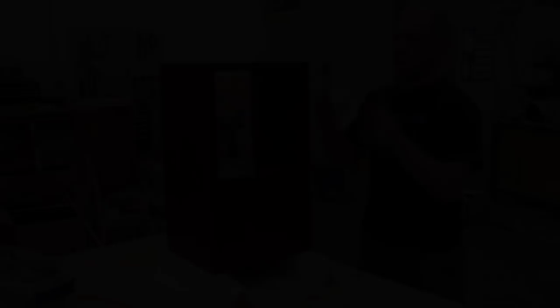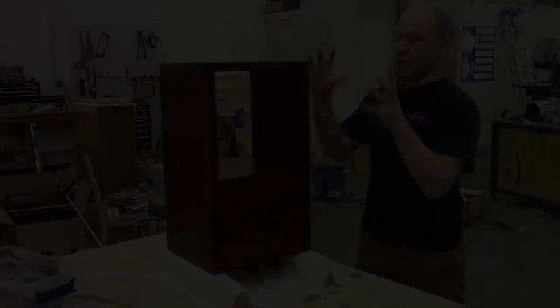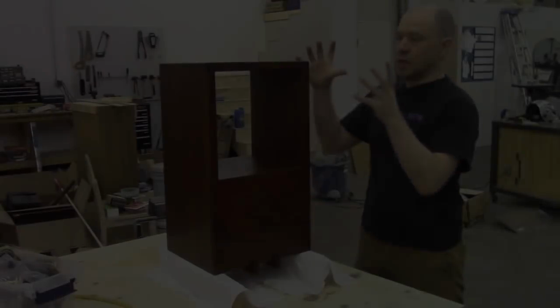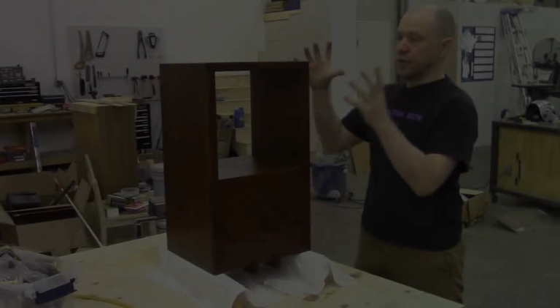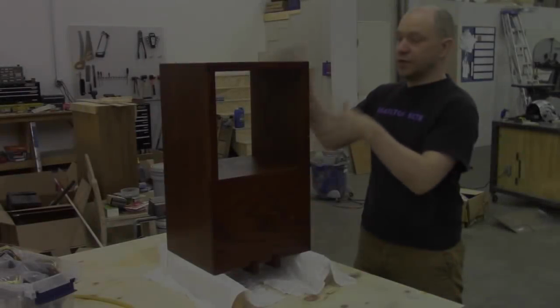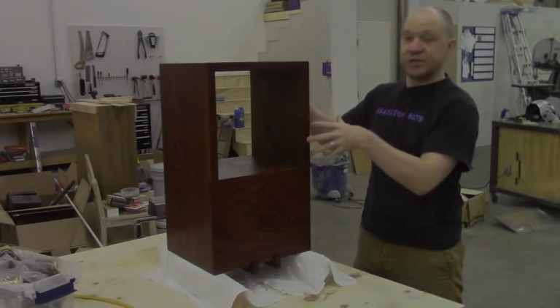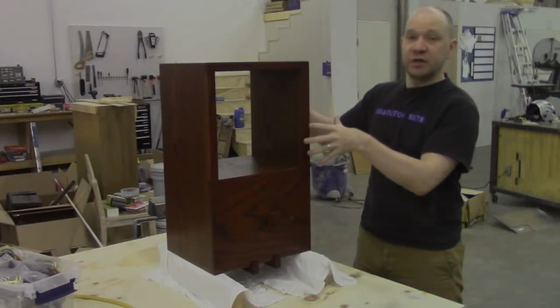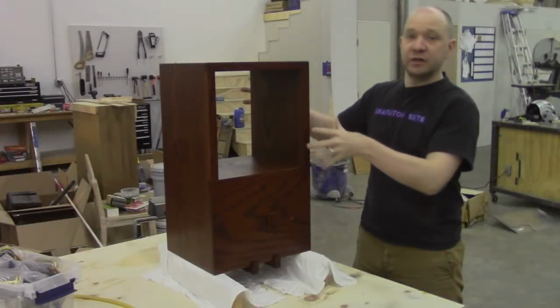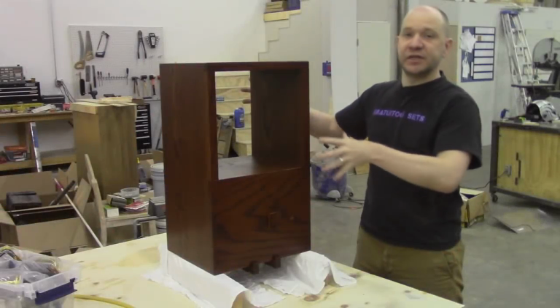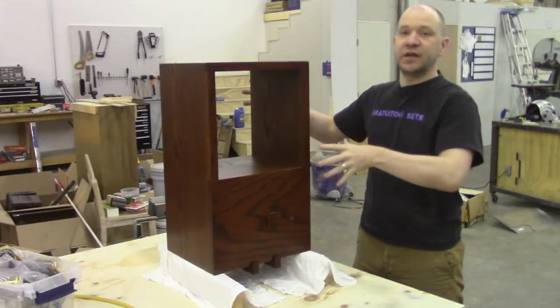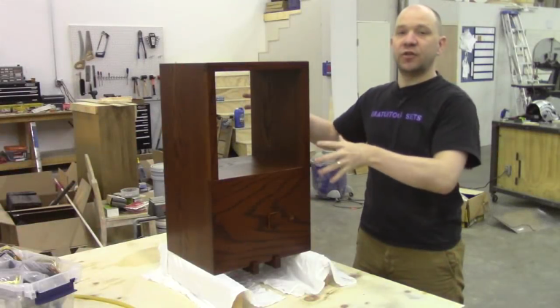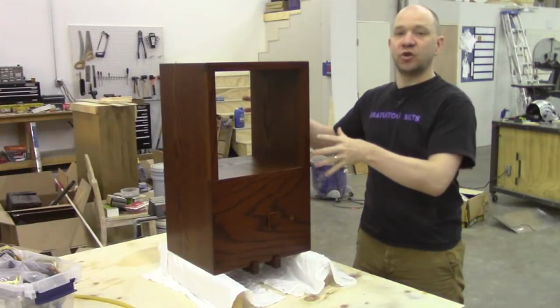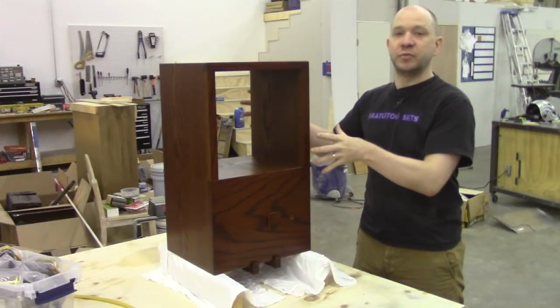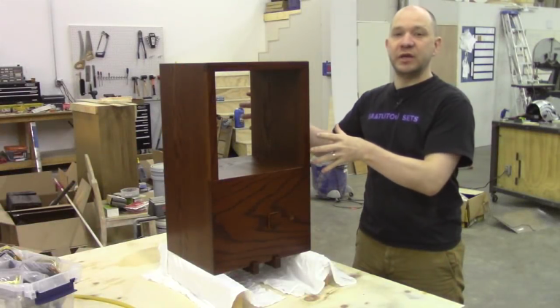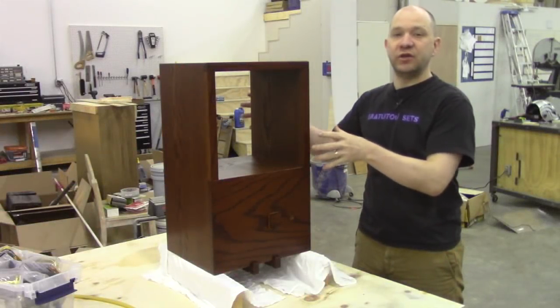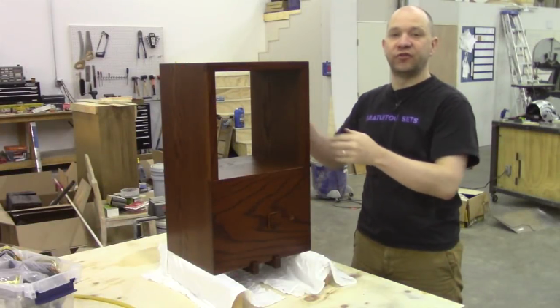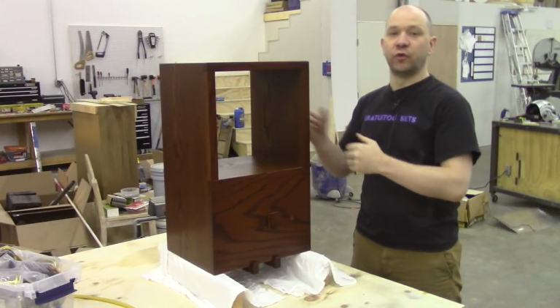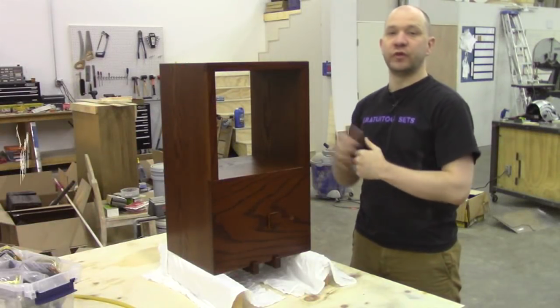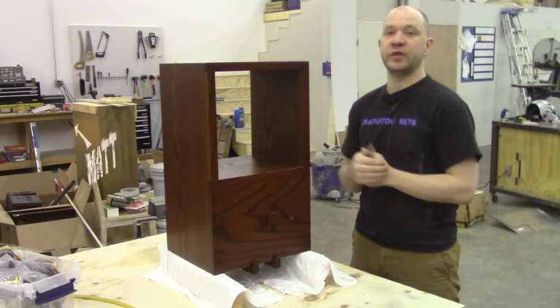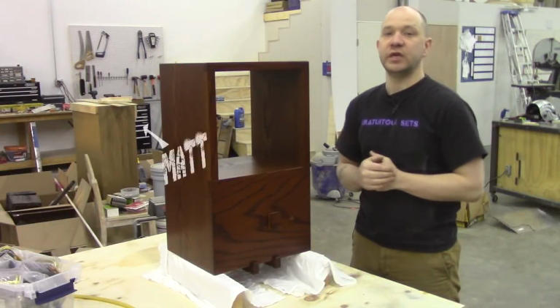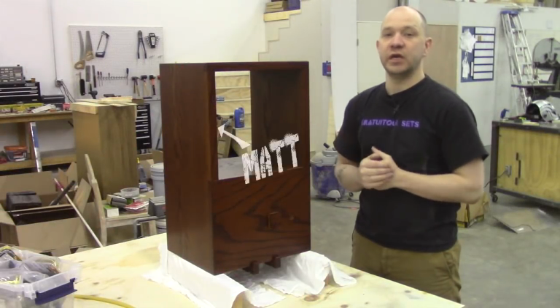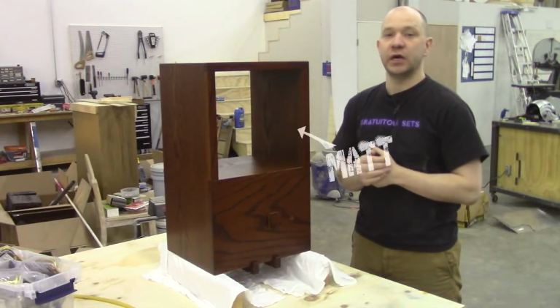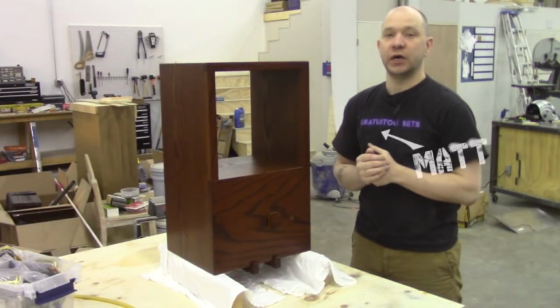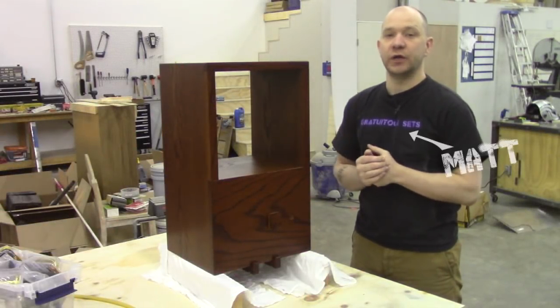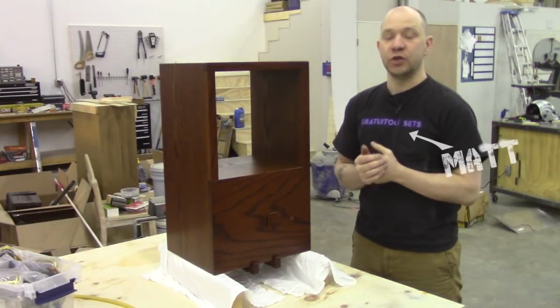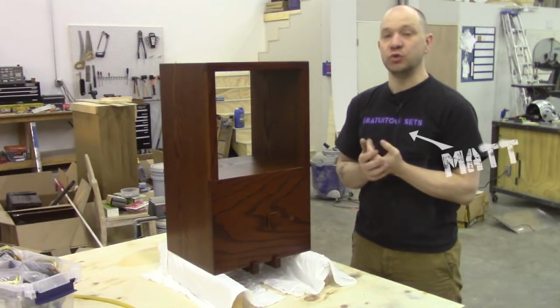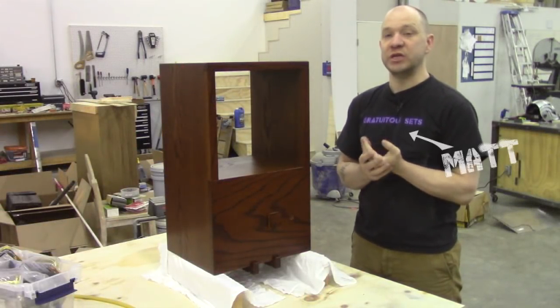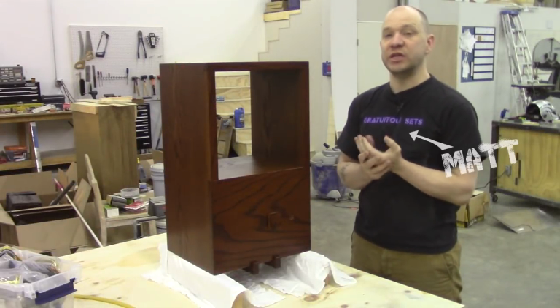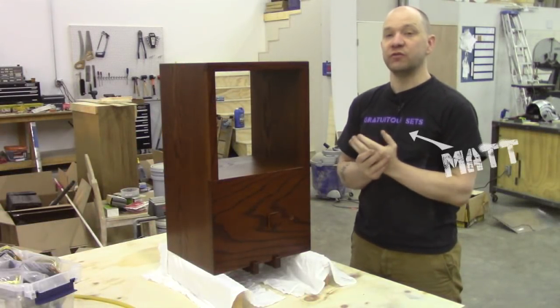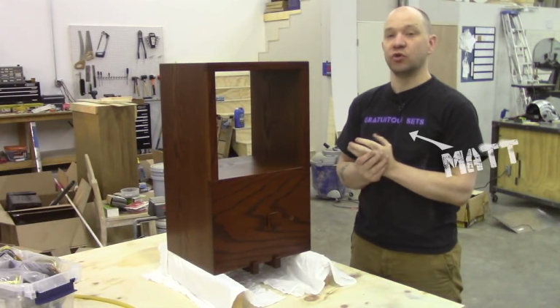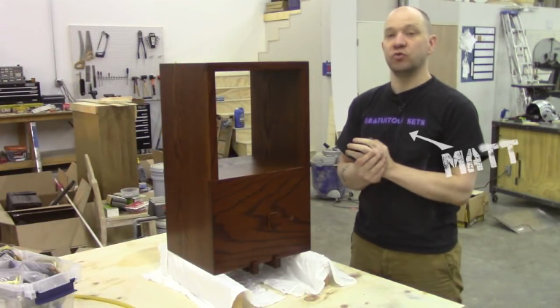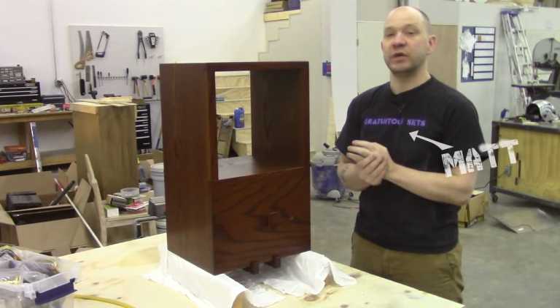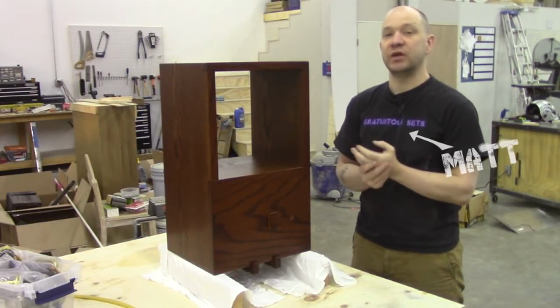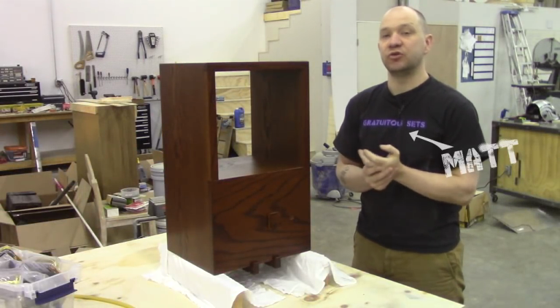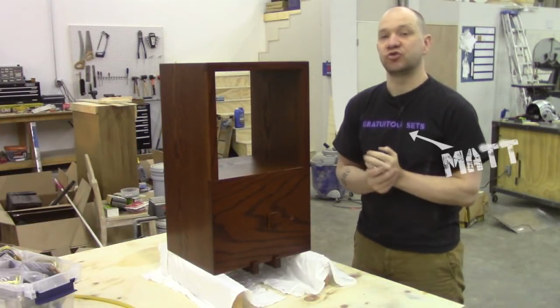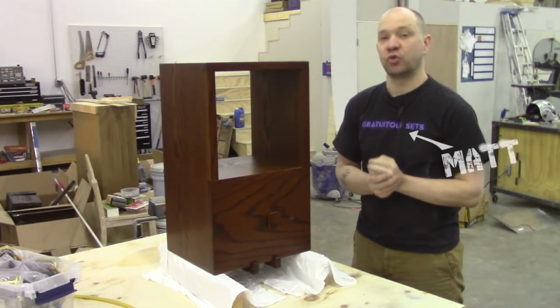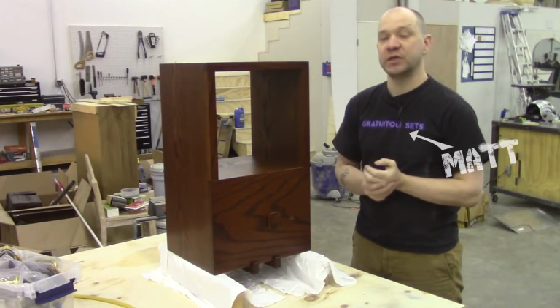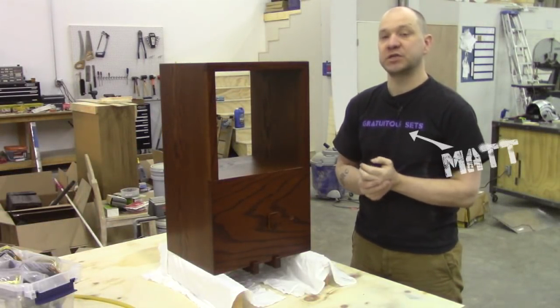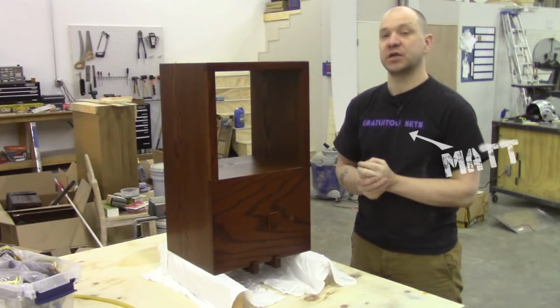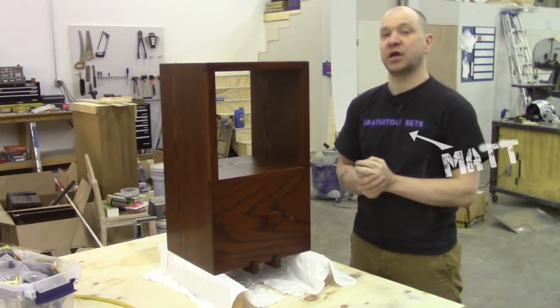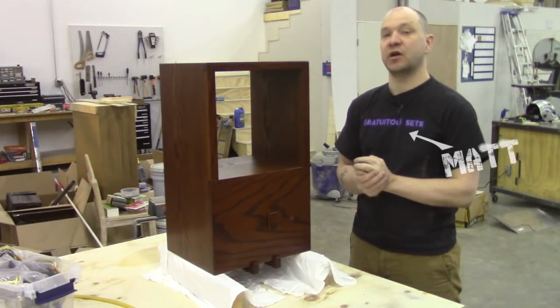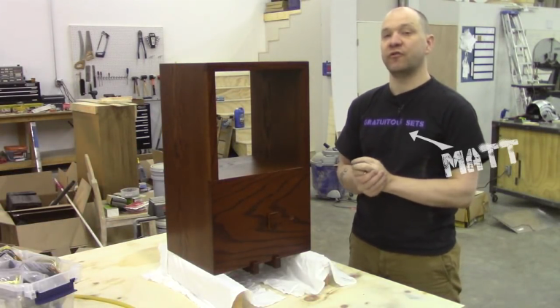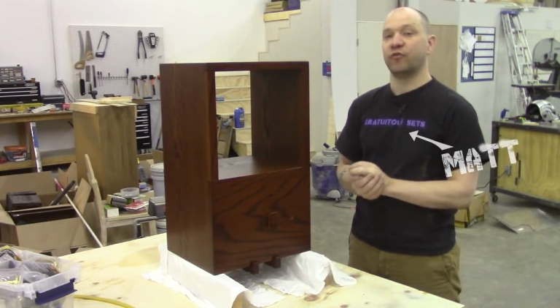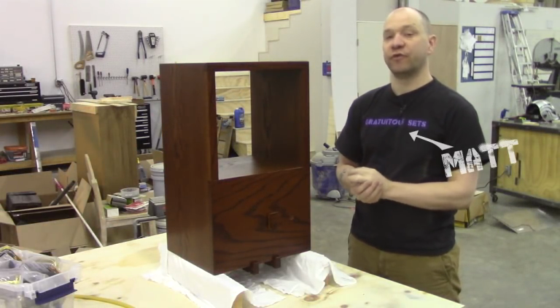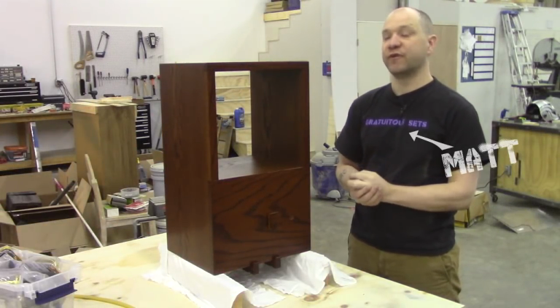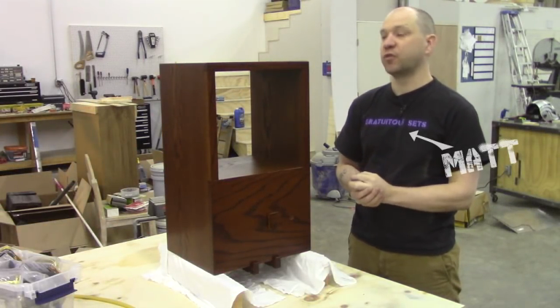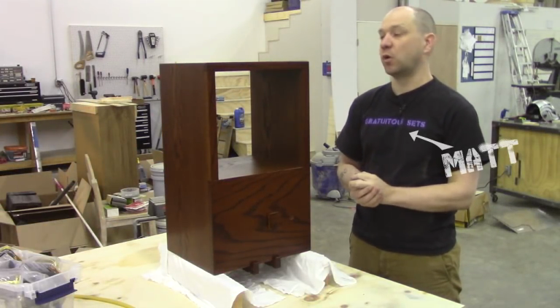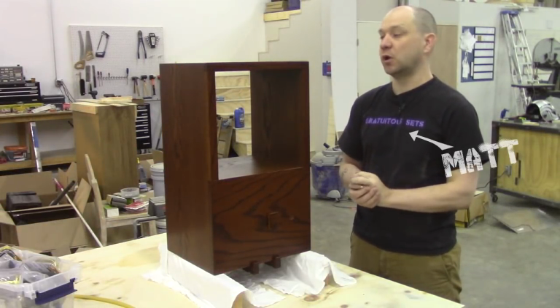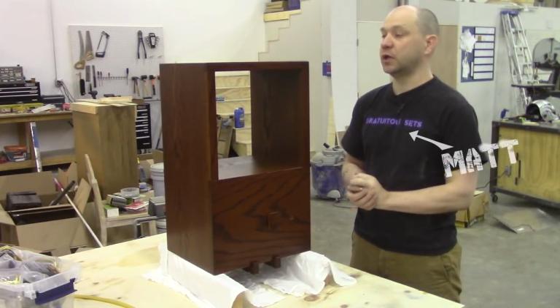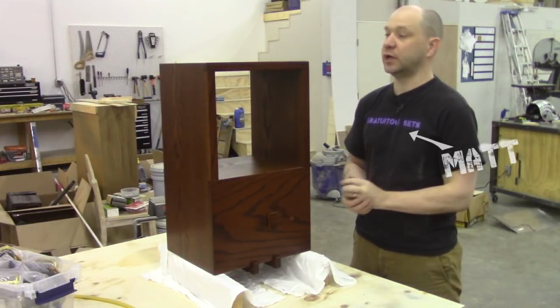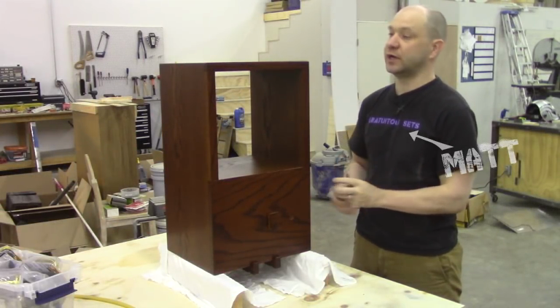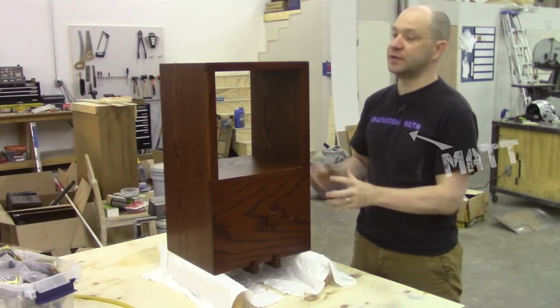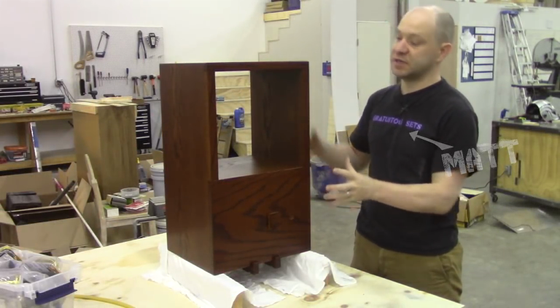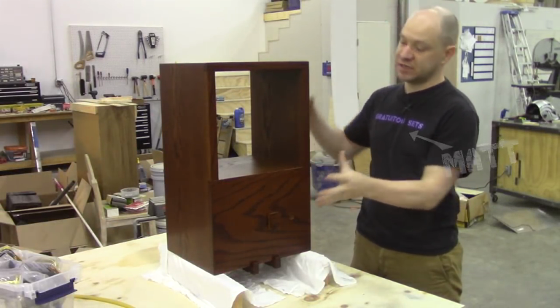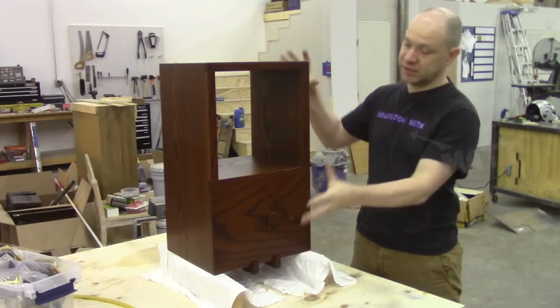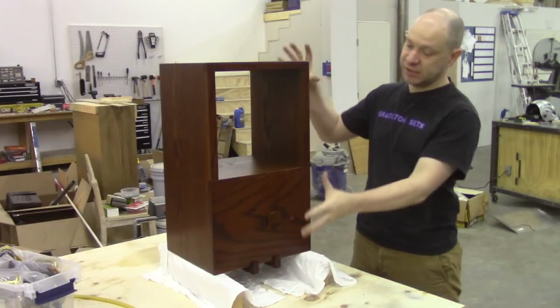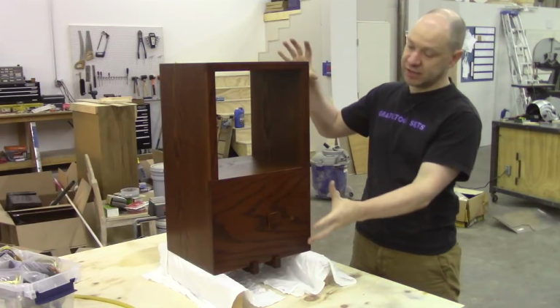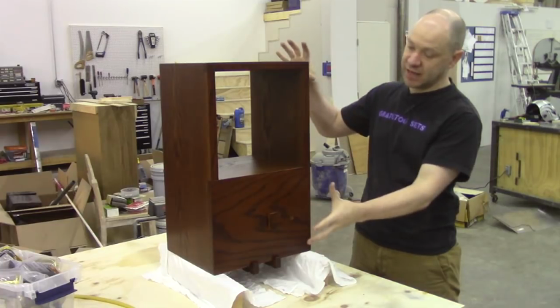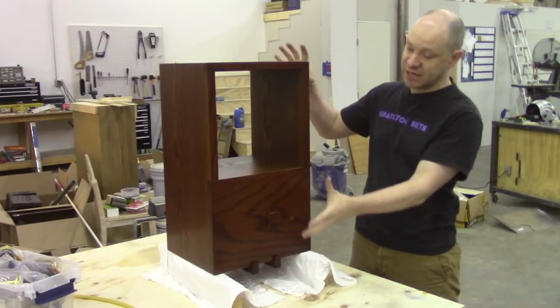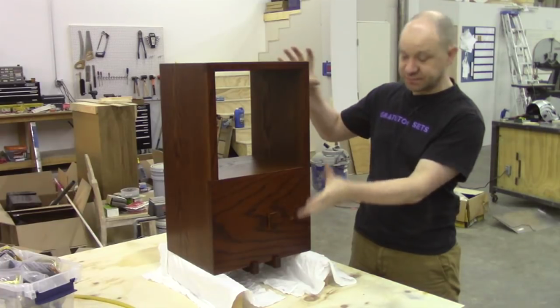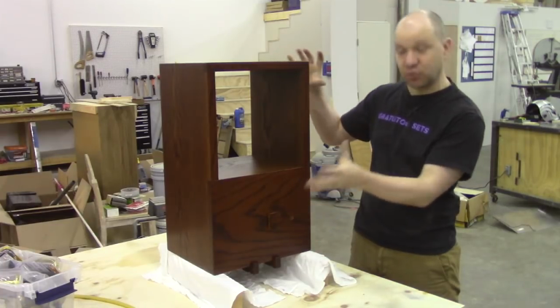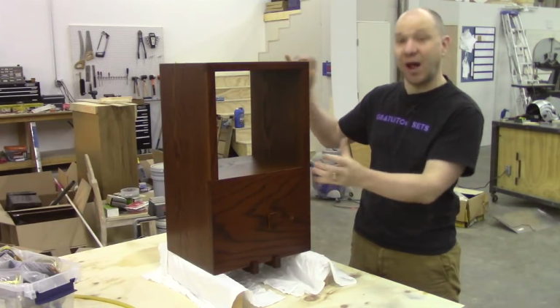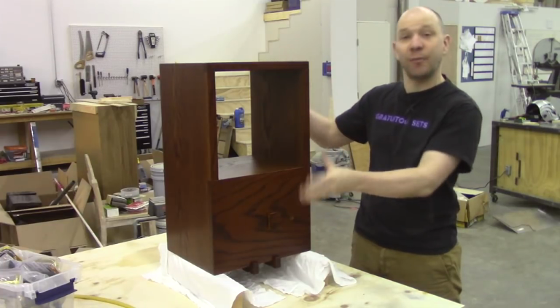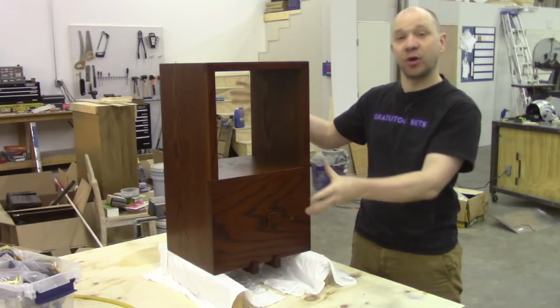This is another piece for the Houdini Room in Detroit for Fifth Wall. This is a spirometer.